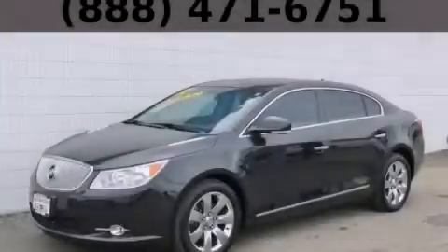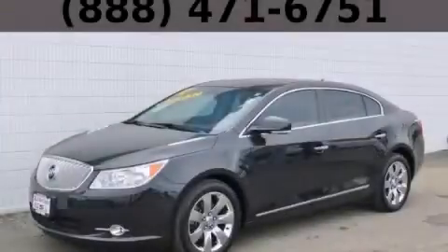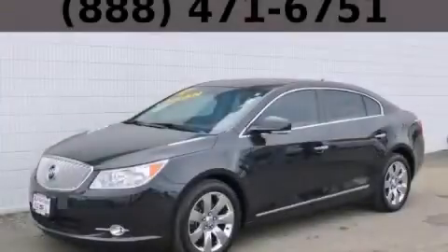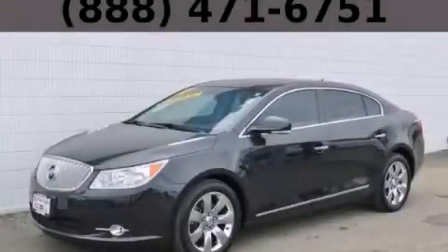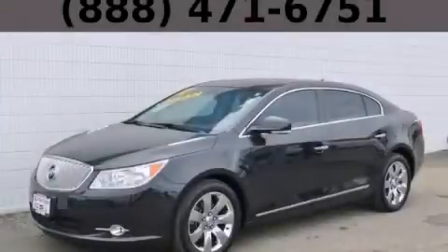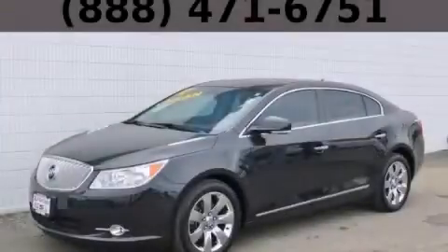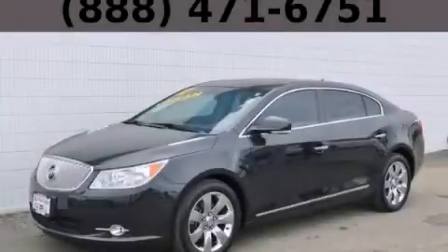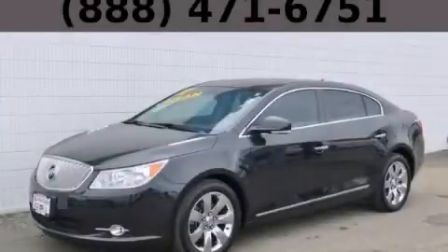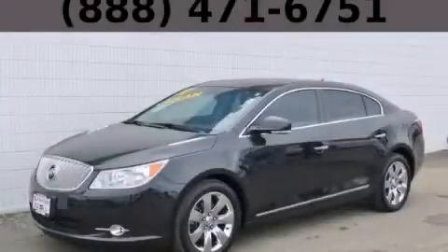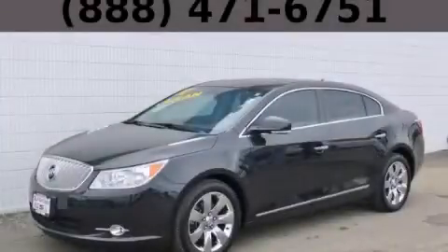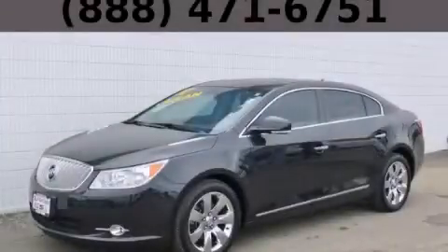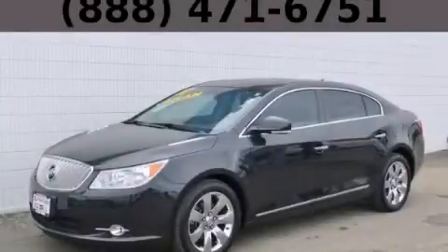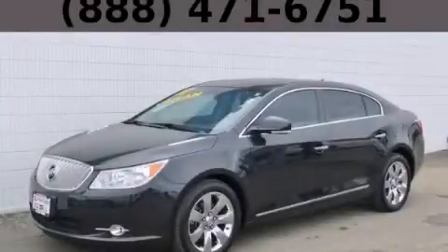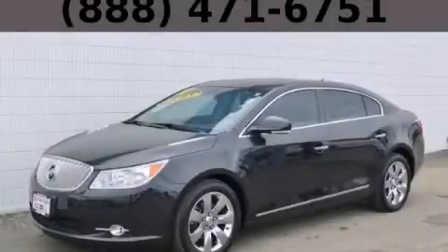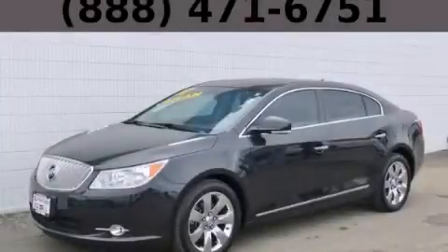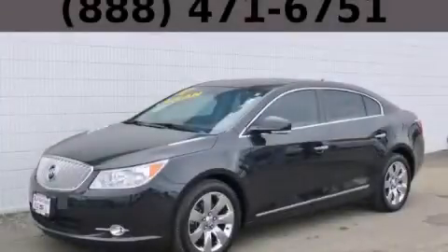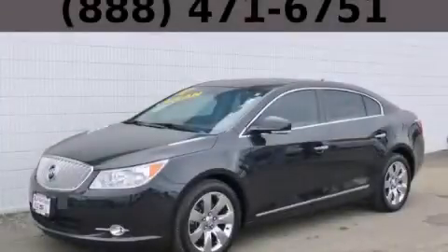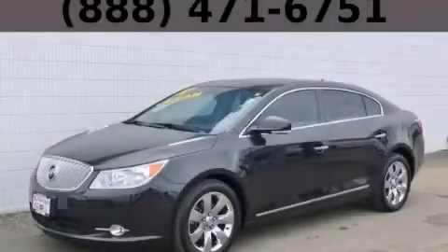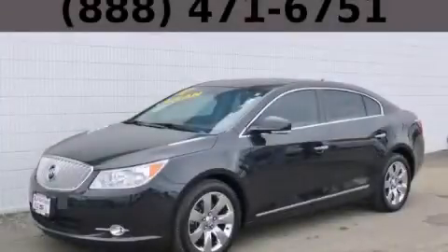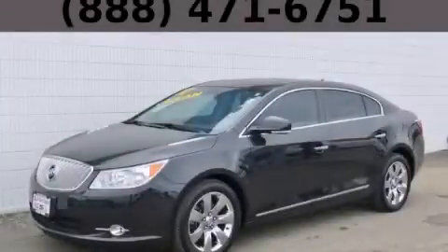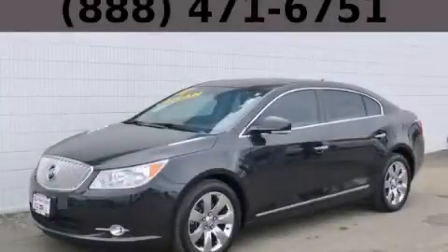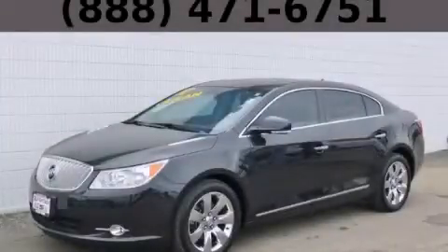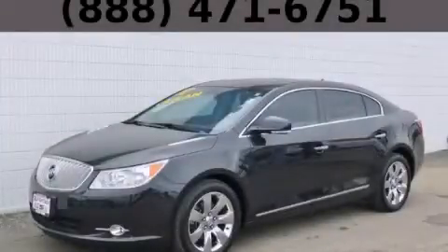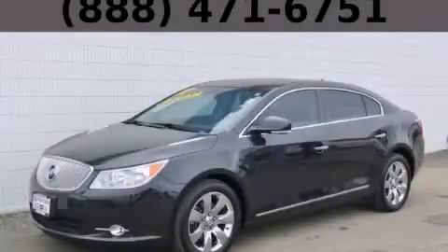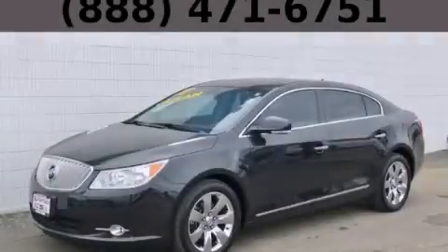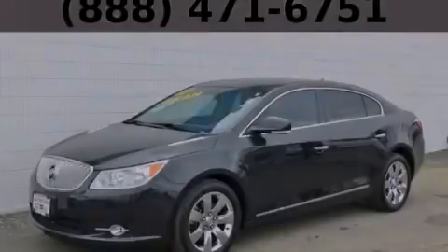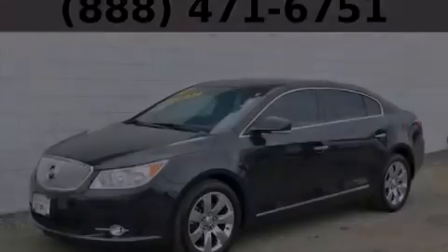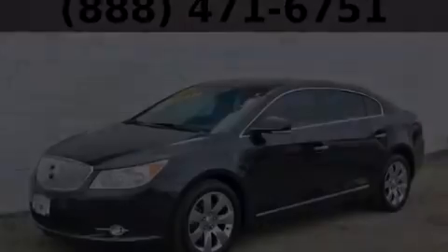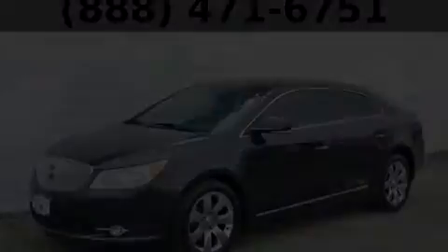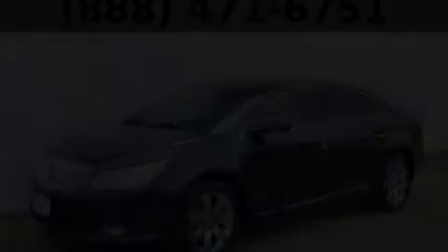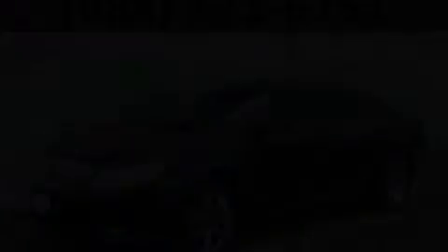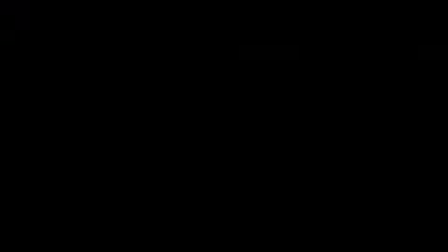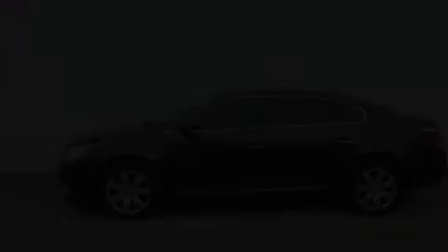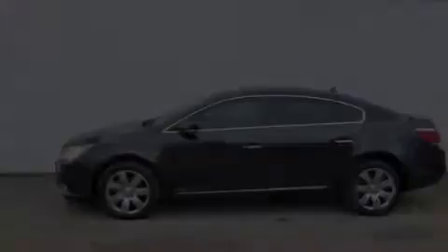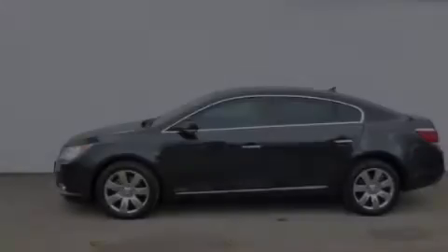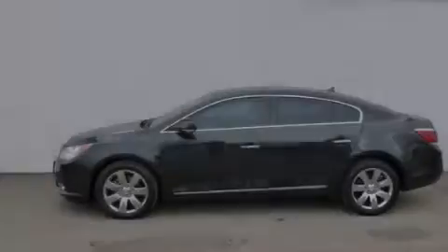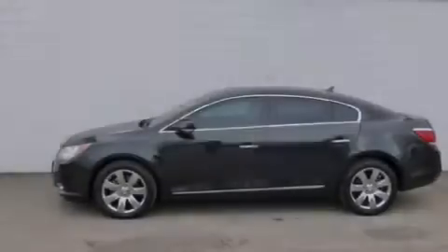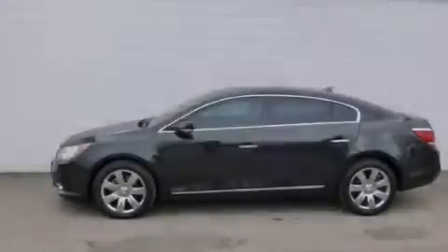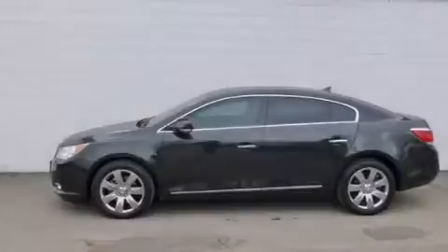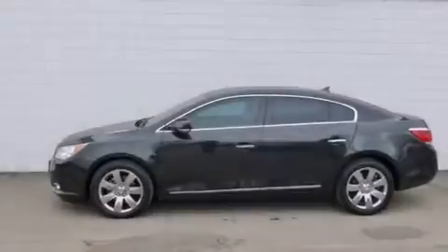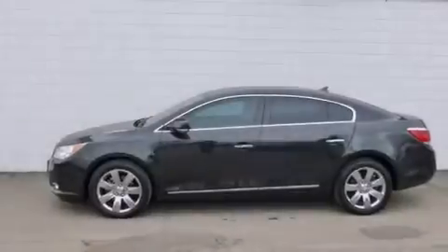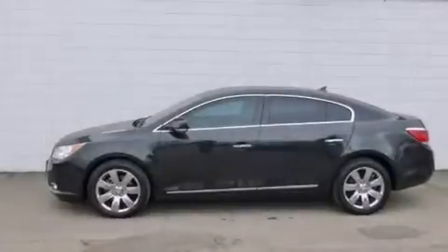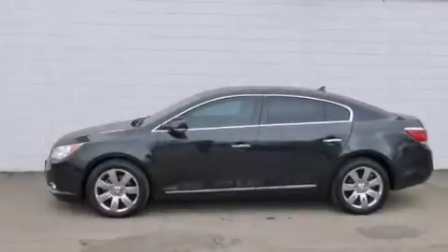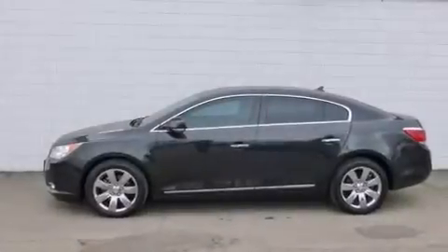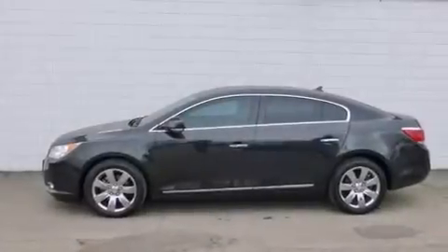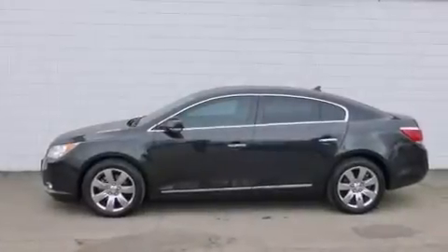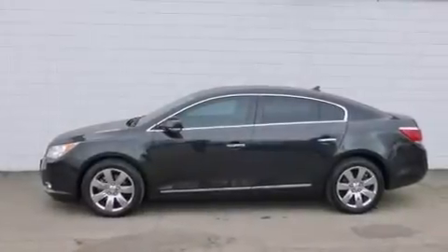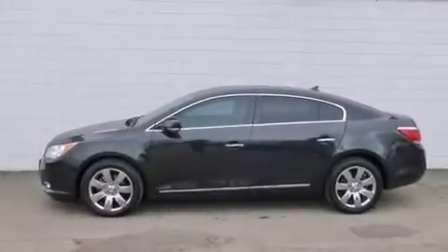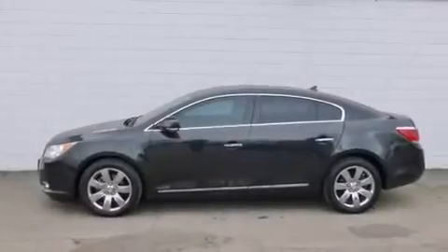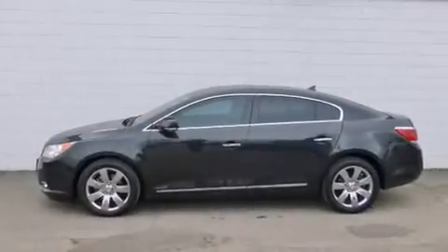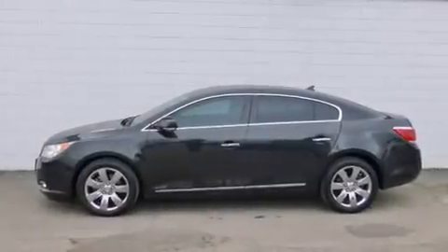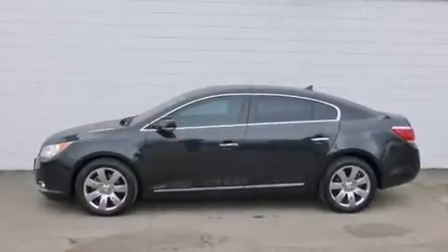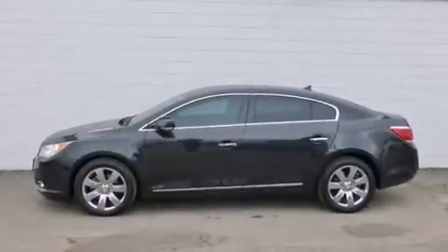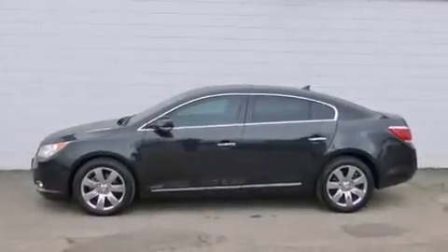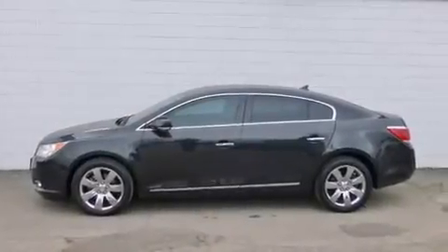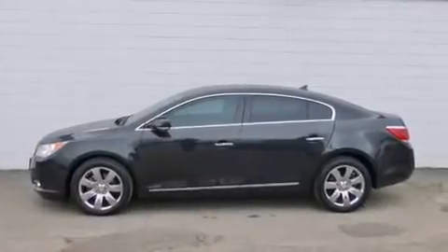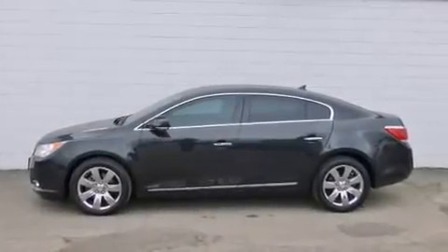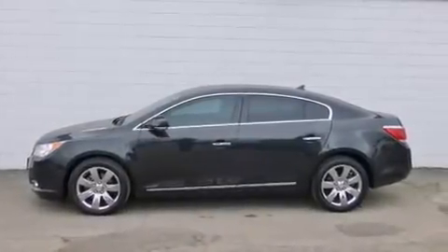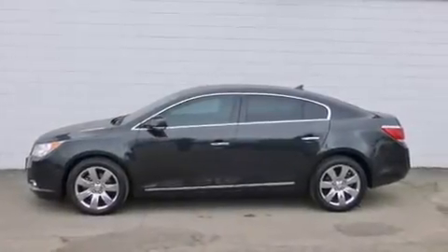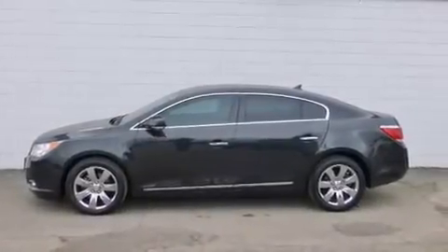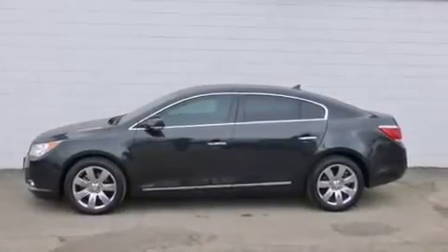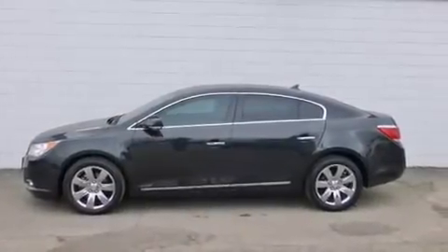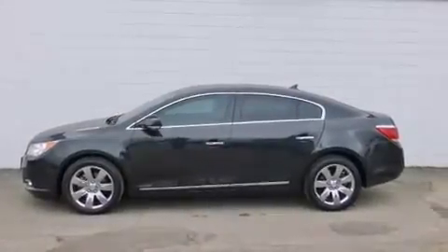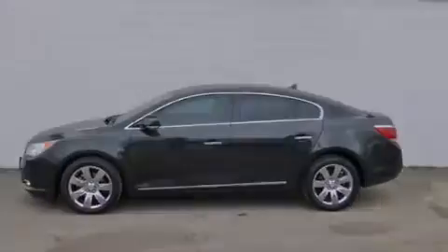This is a 2012 Buick LaCrosse. It features a 3.6-liter, six-cylinder engine and an automatic transmission.